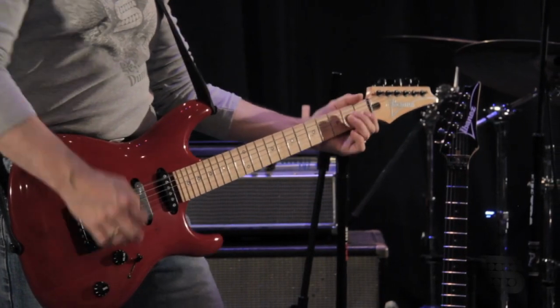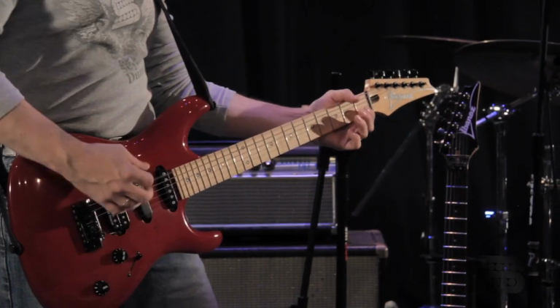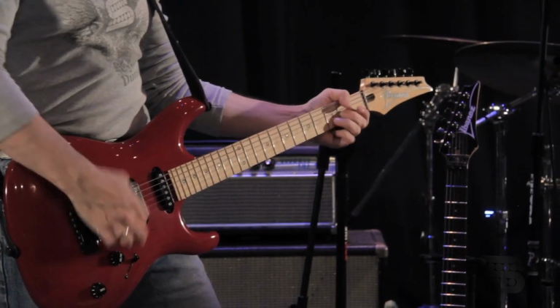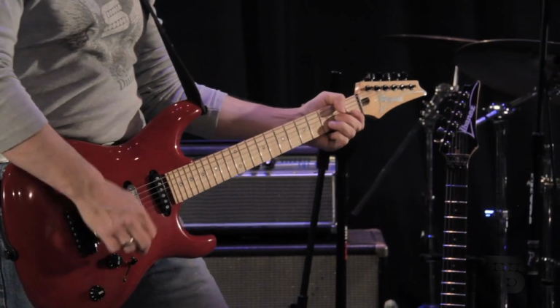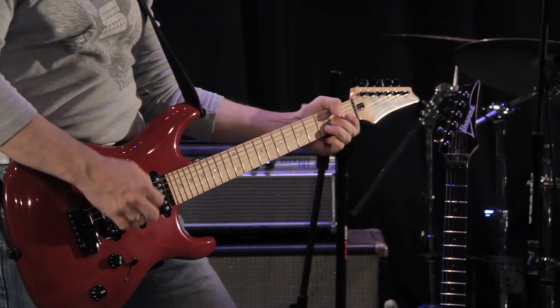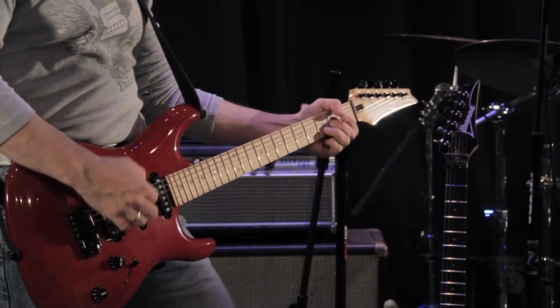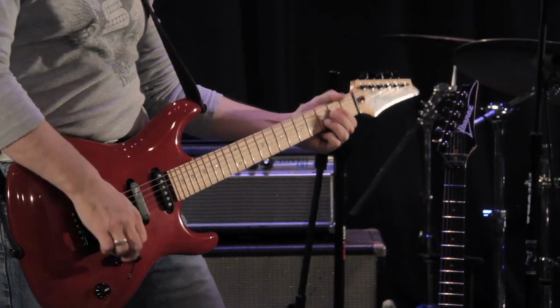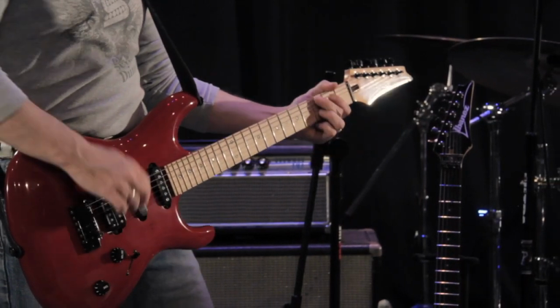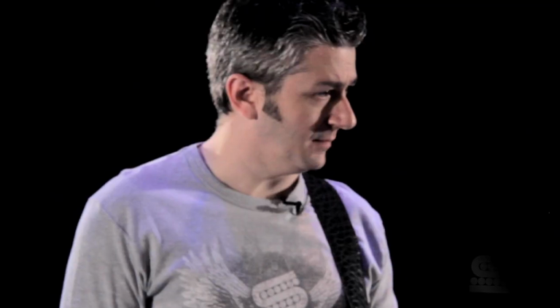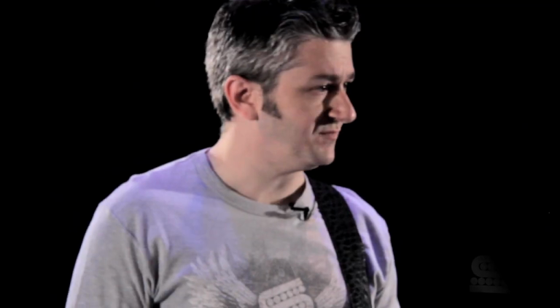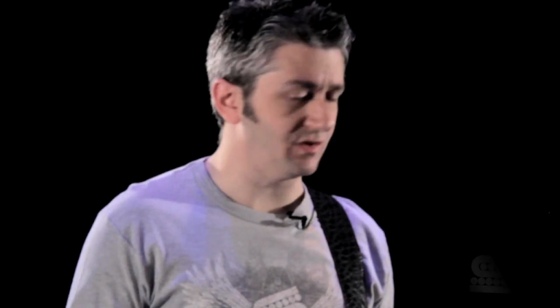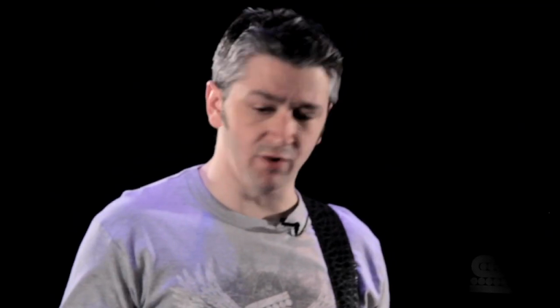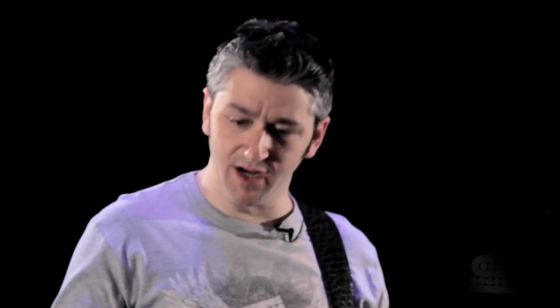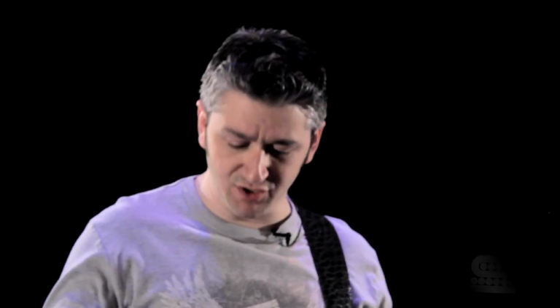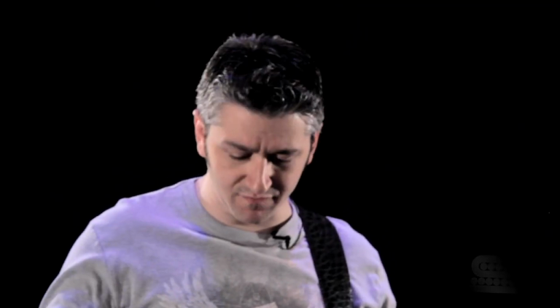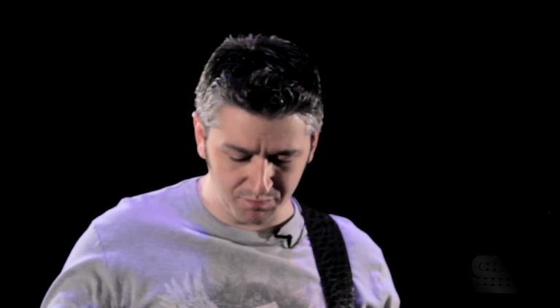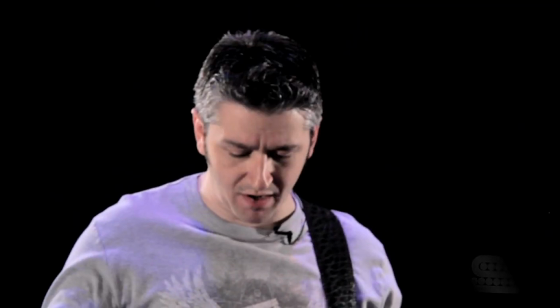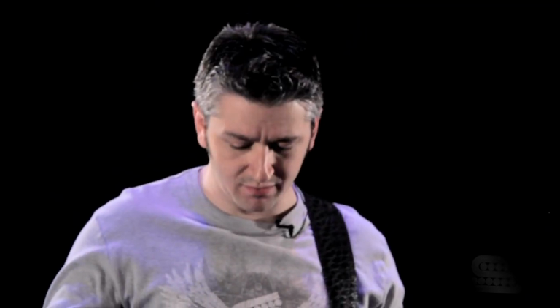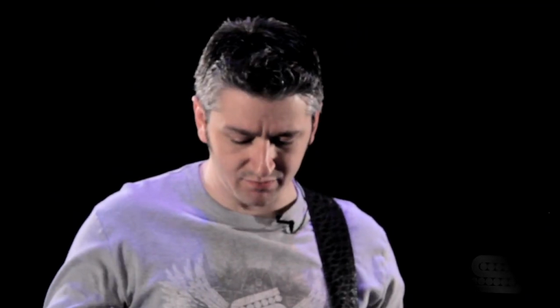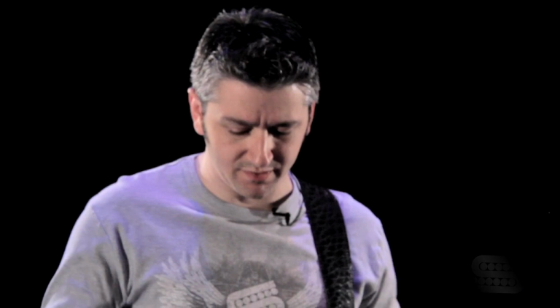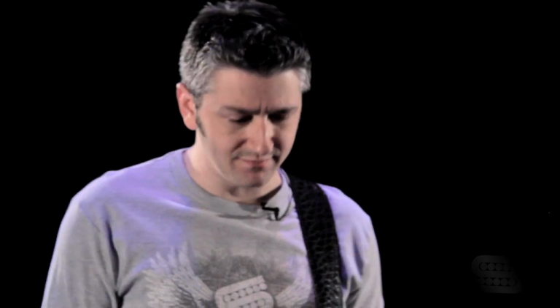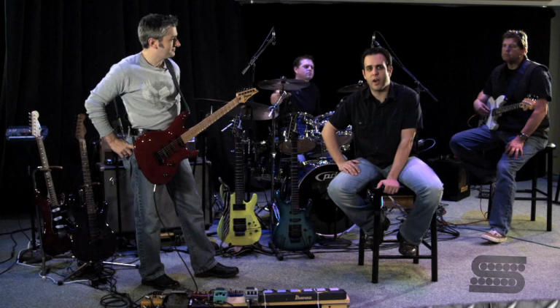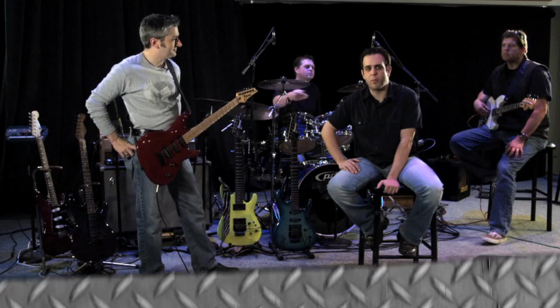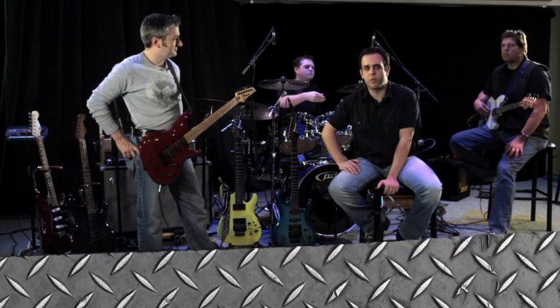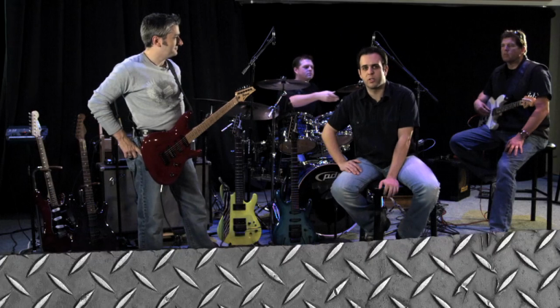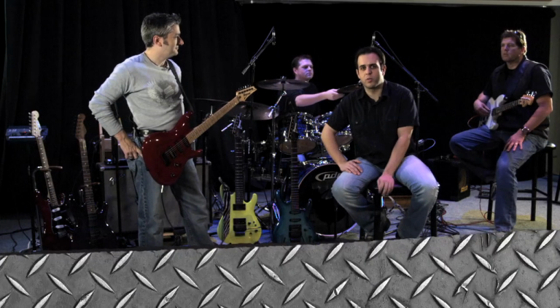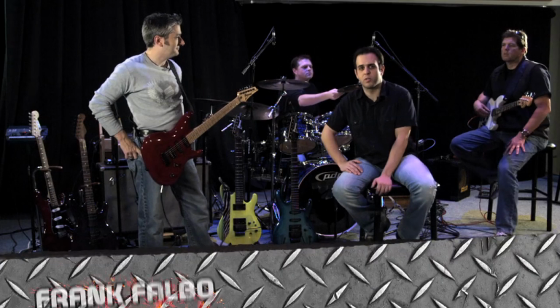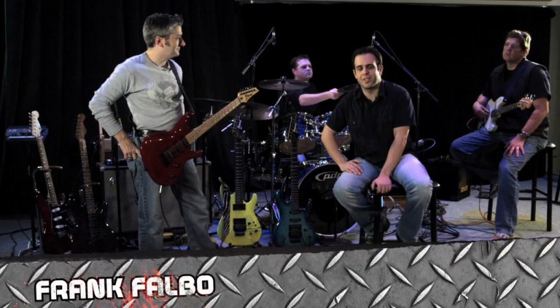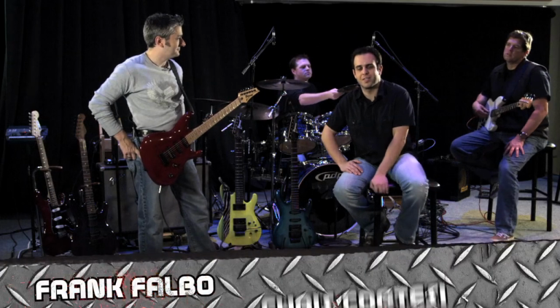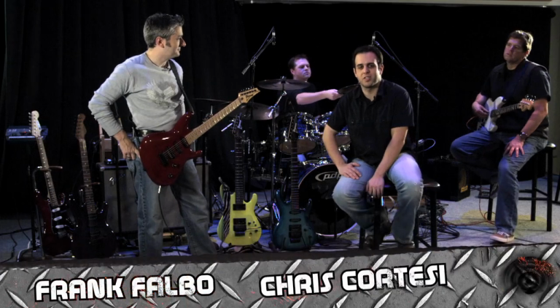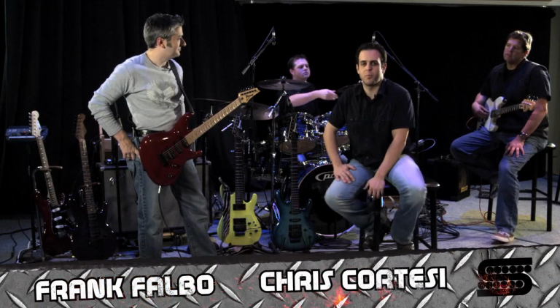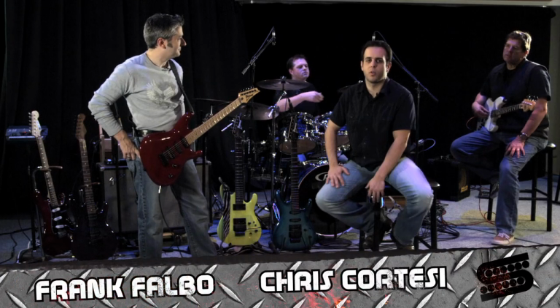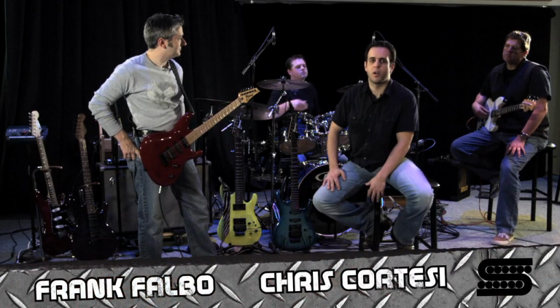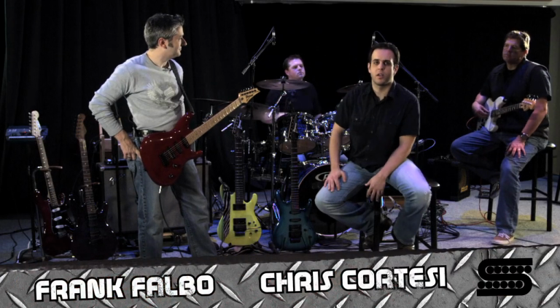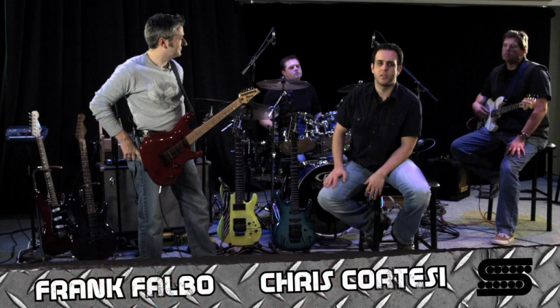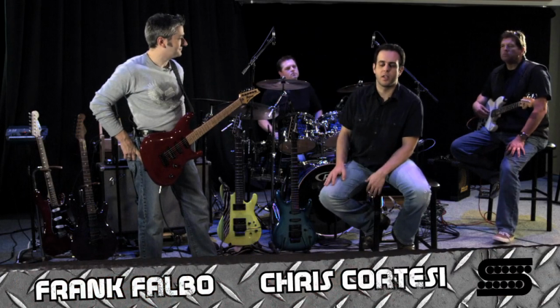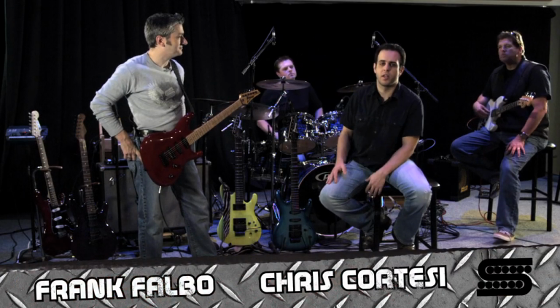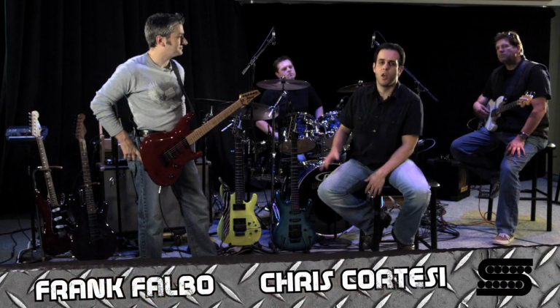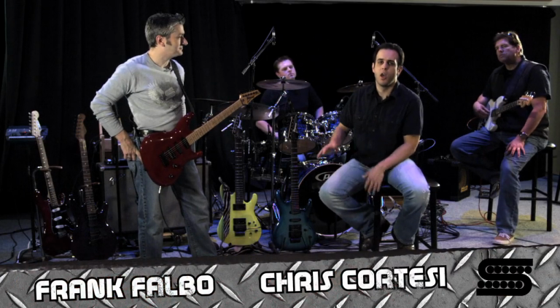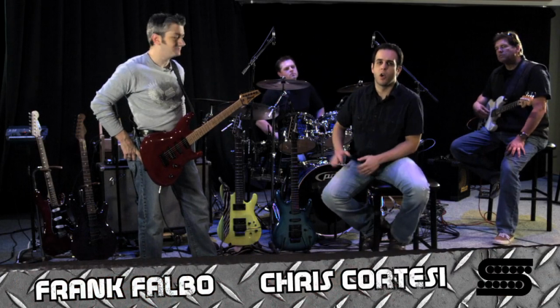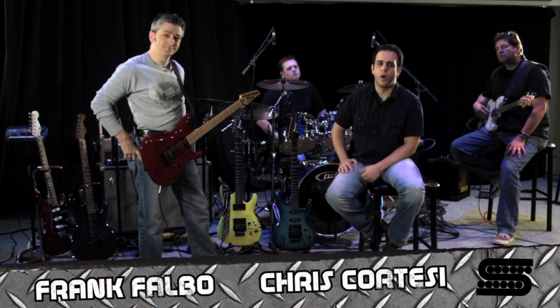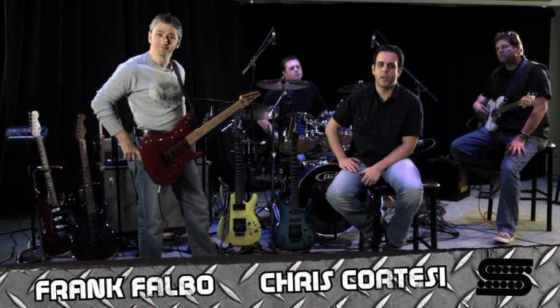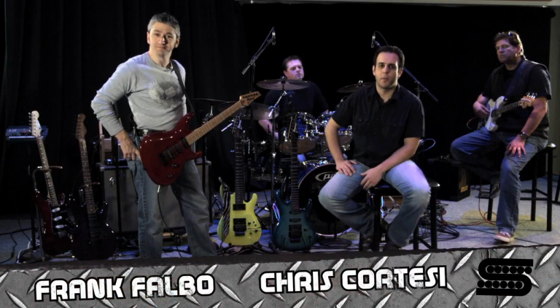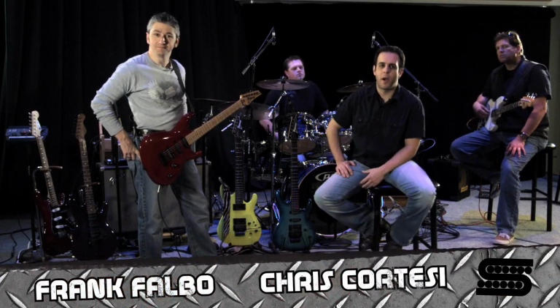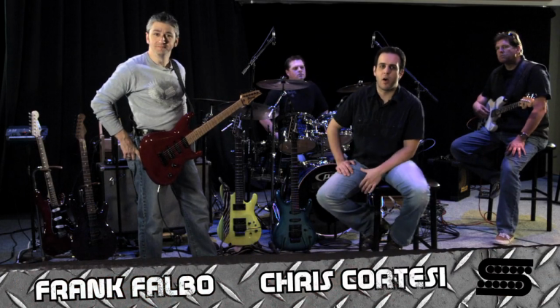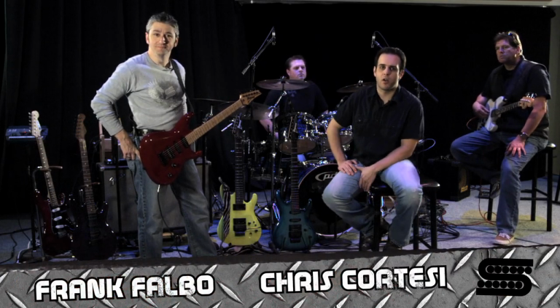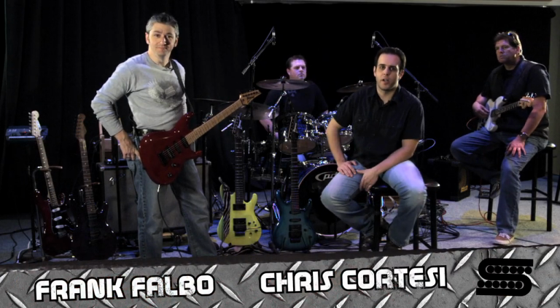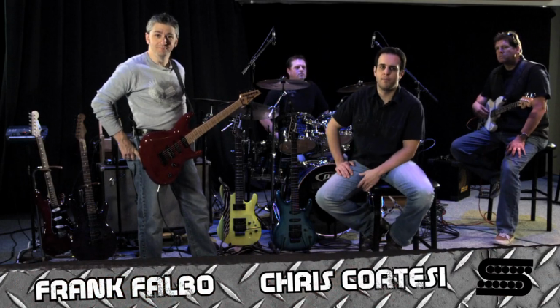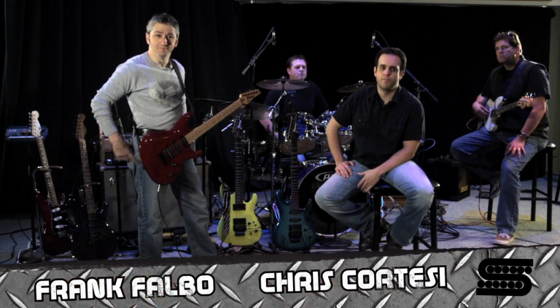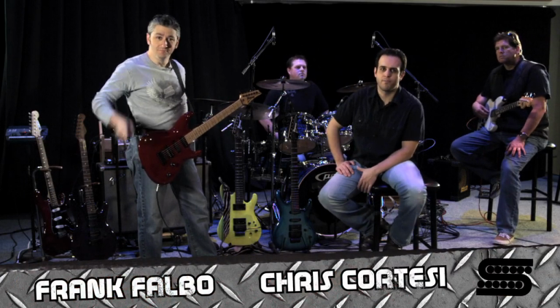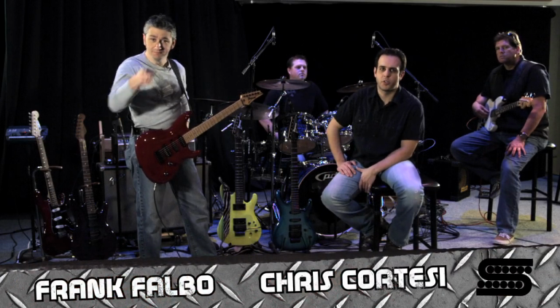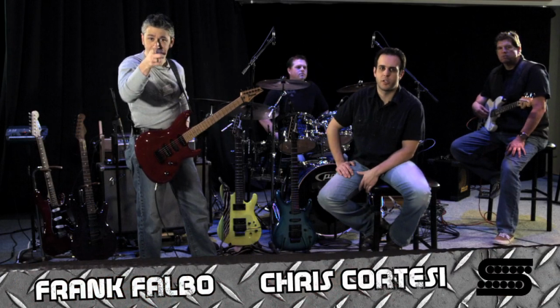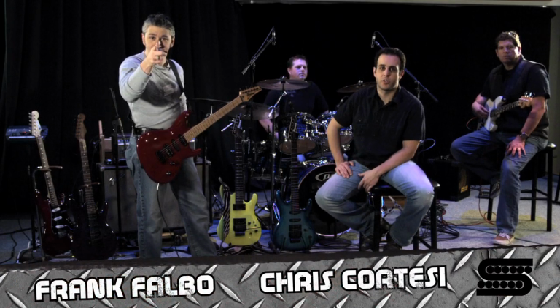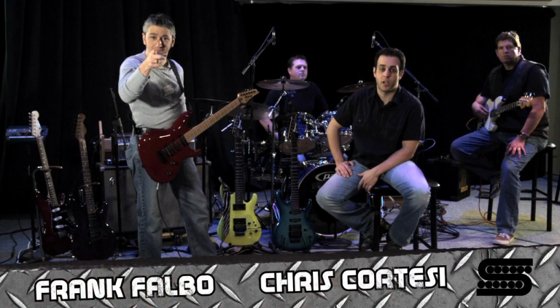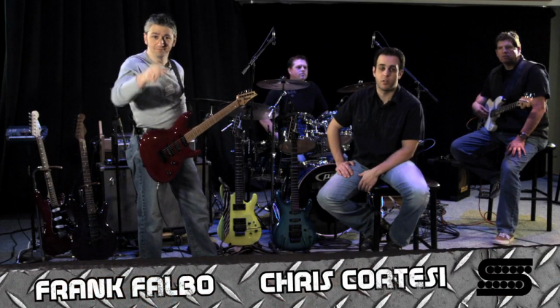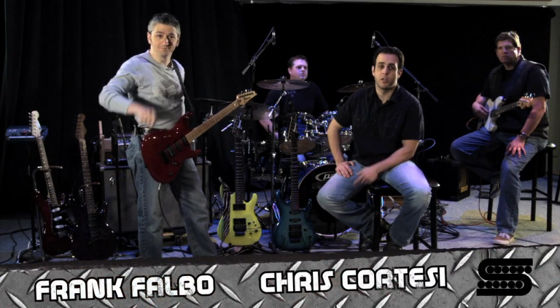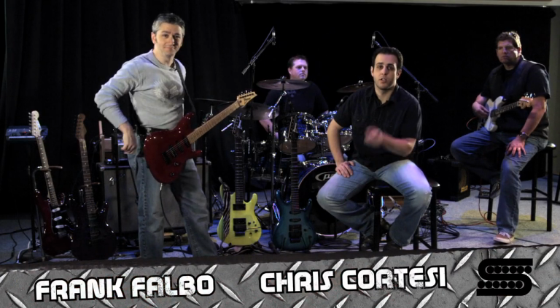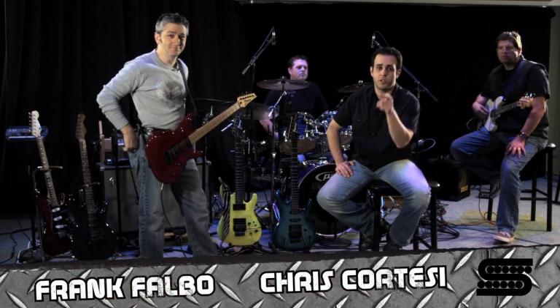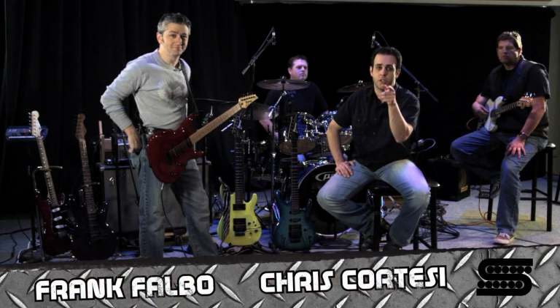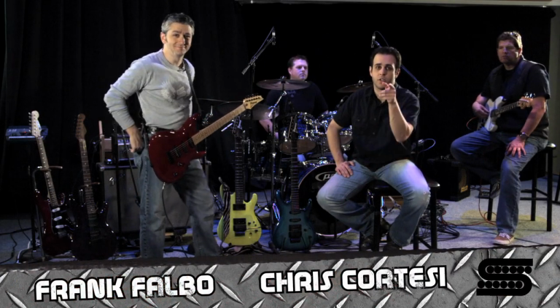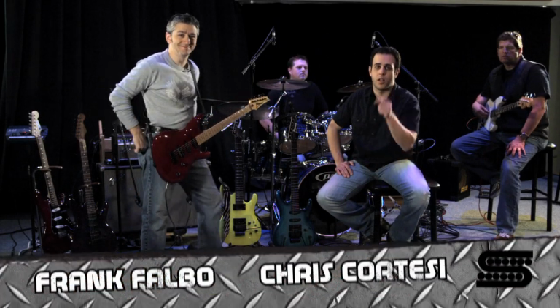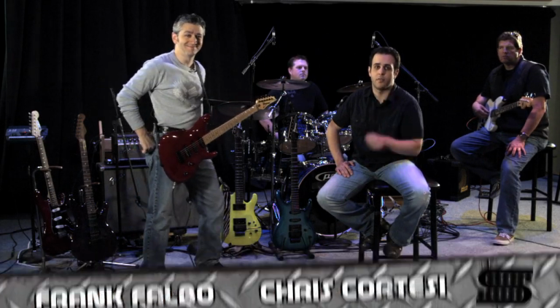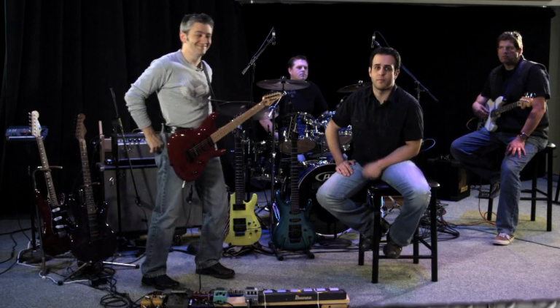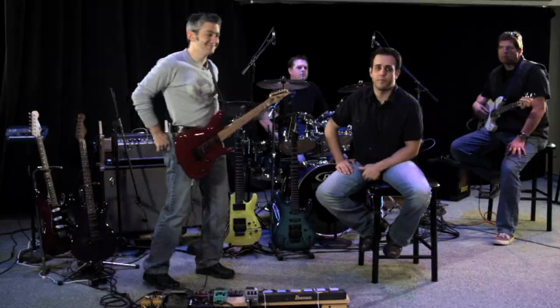The range of the Power Grid. Frank Falbo, Chris Cortese, Seymour Duncan saying go out and get a Power Grid, change your sound, change your life.